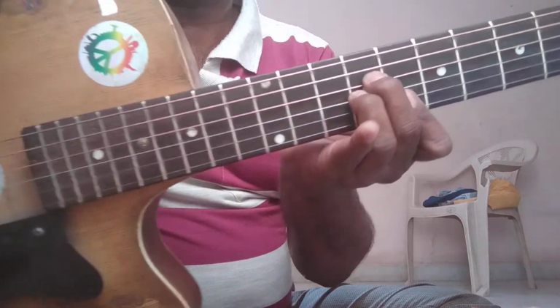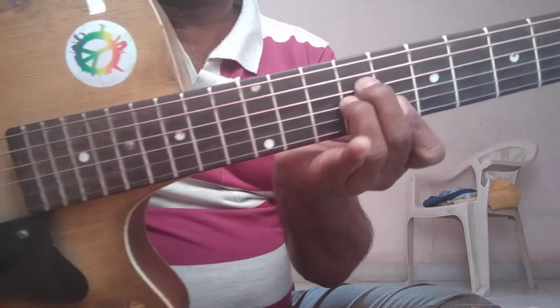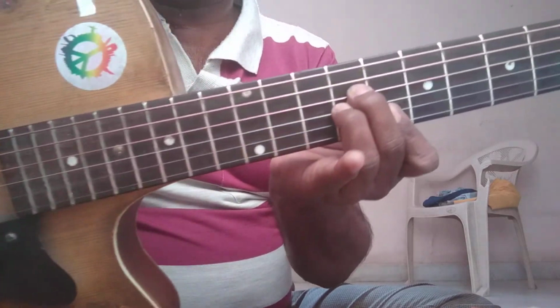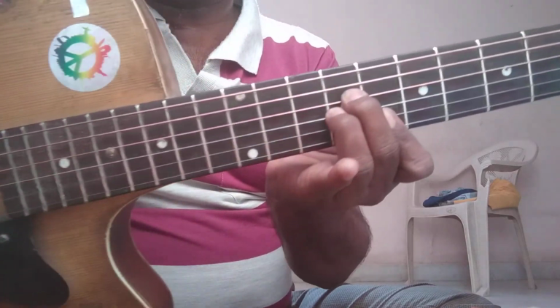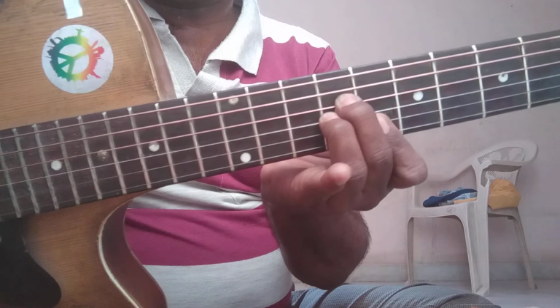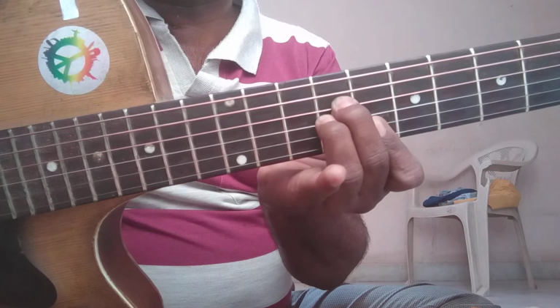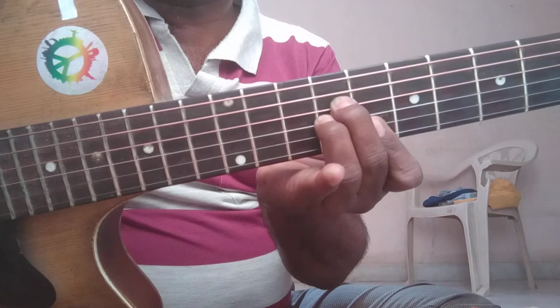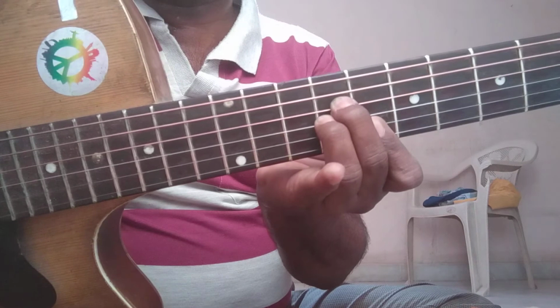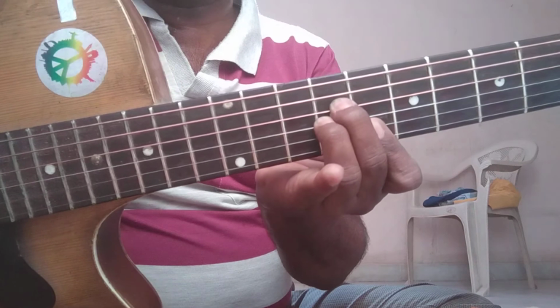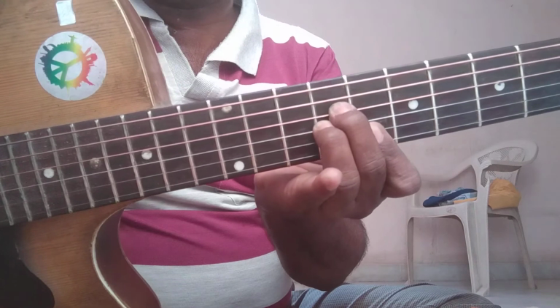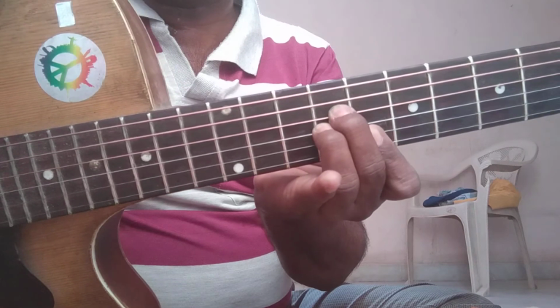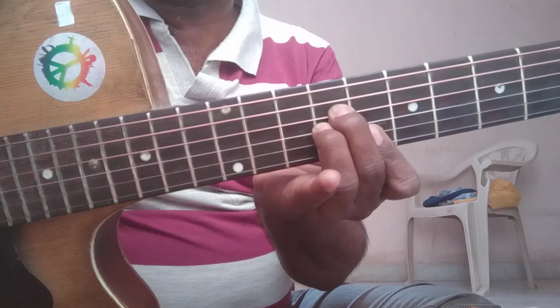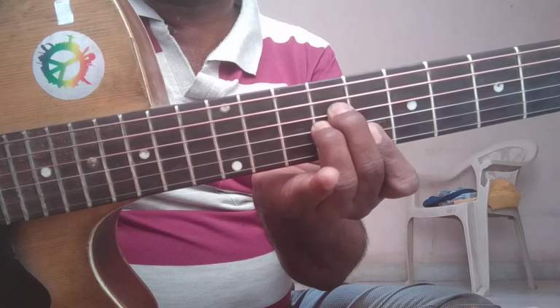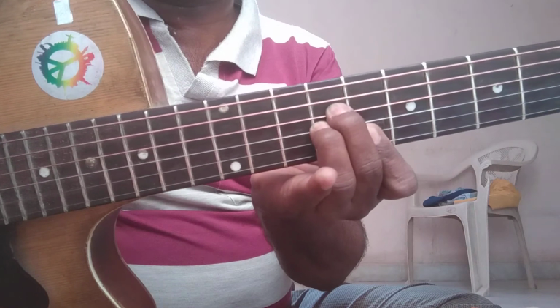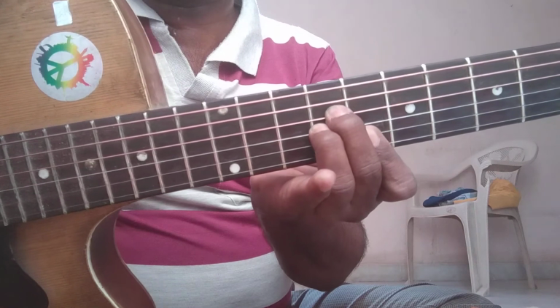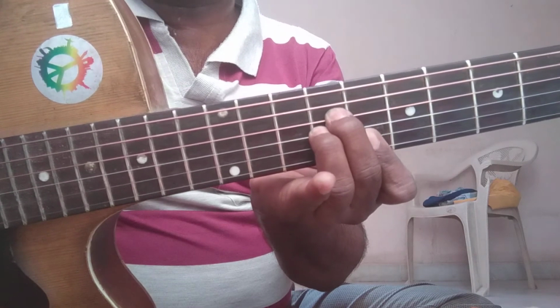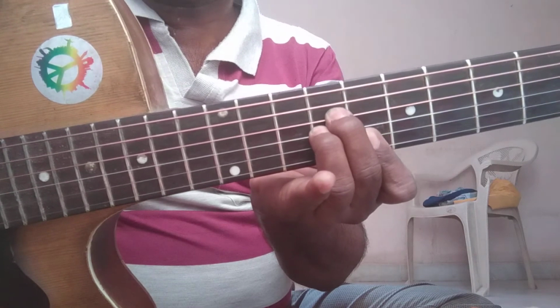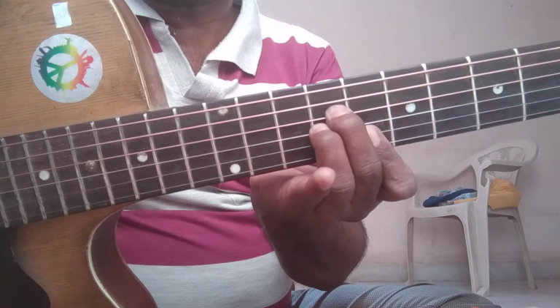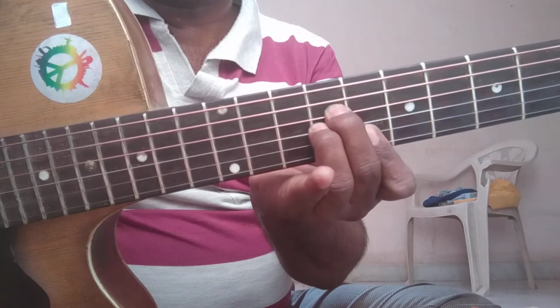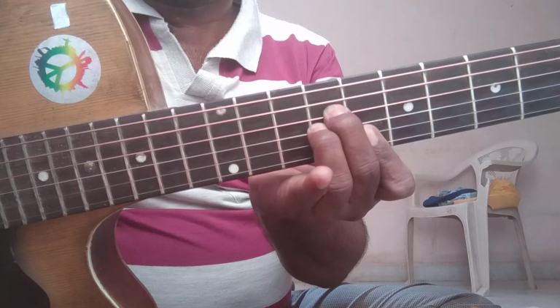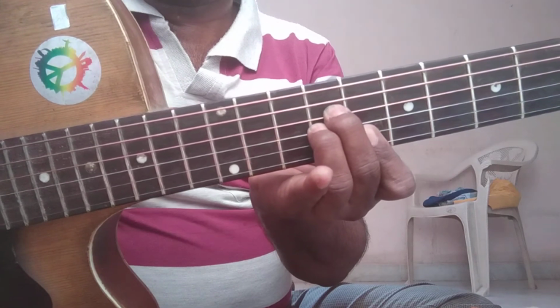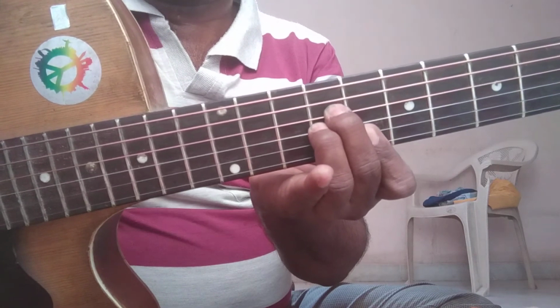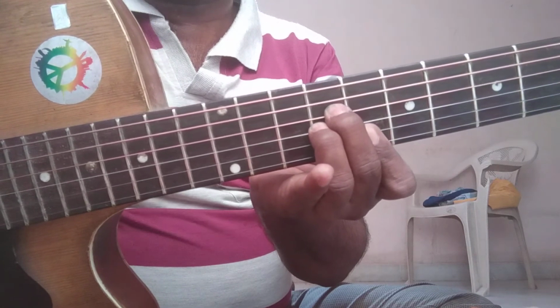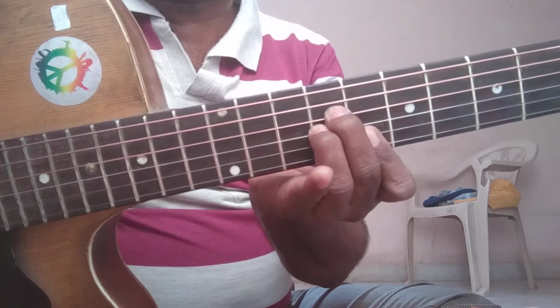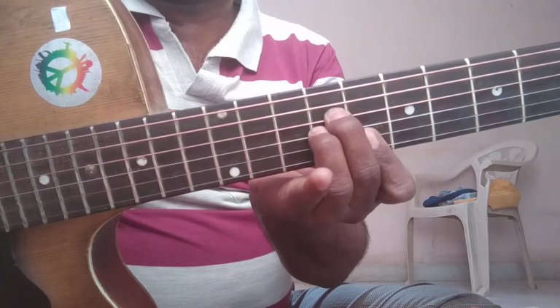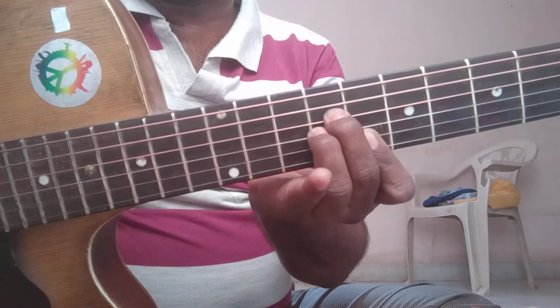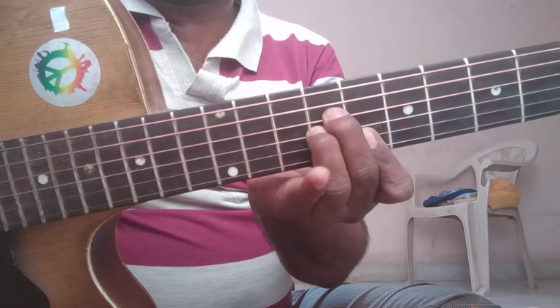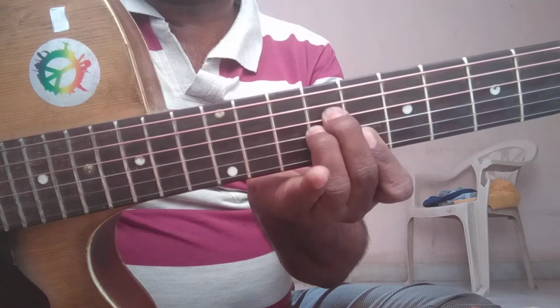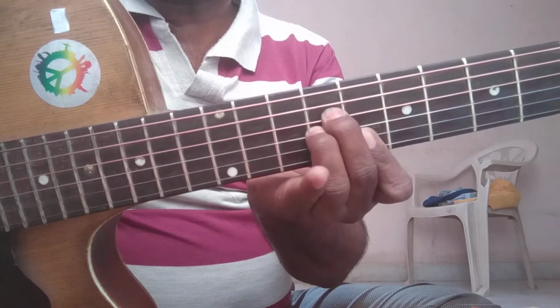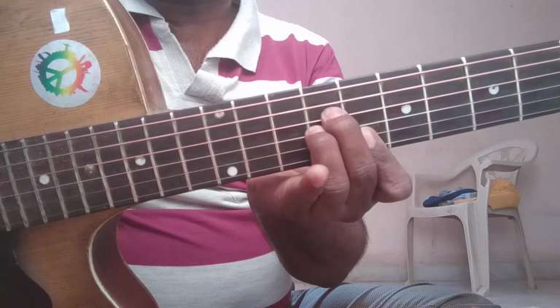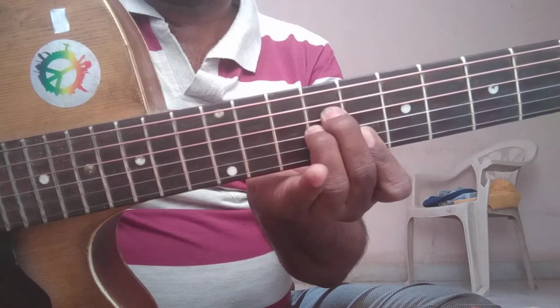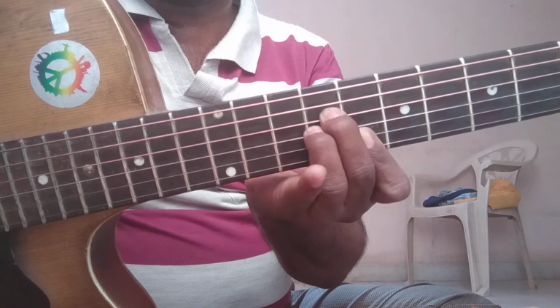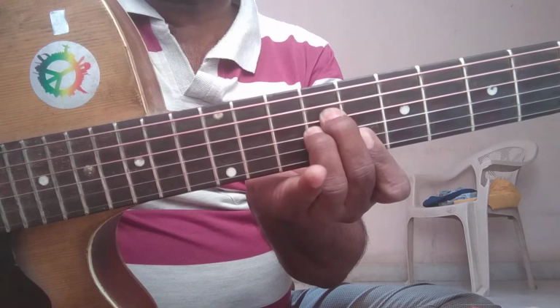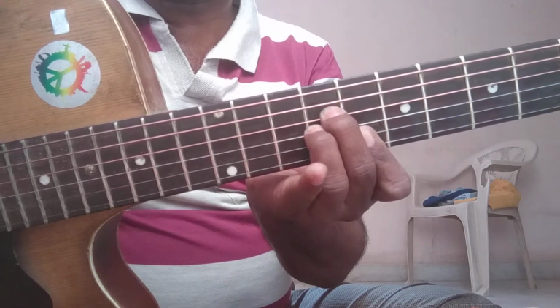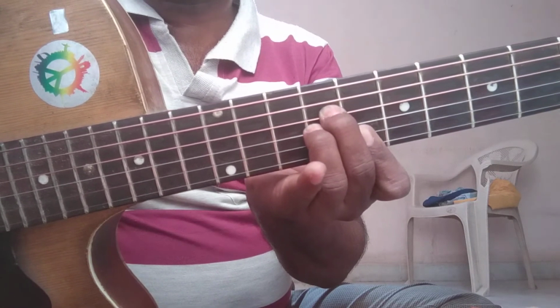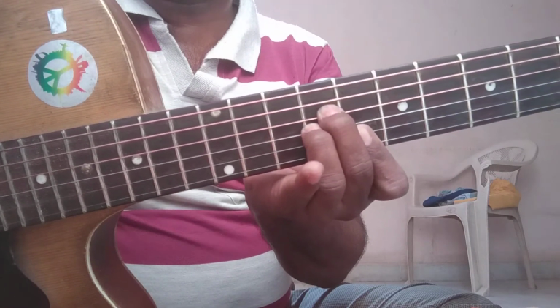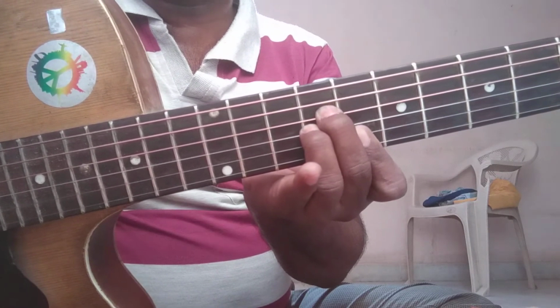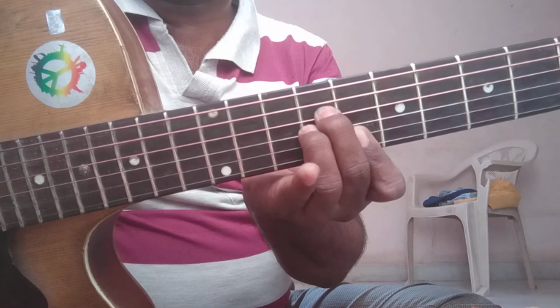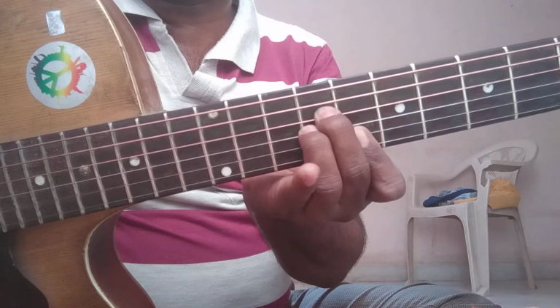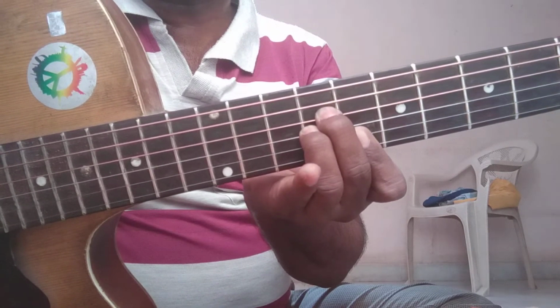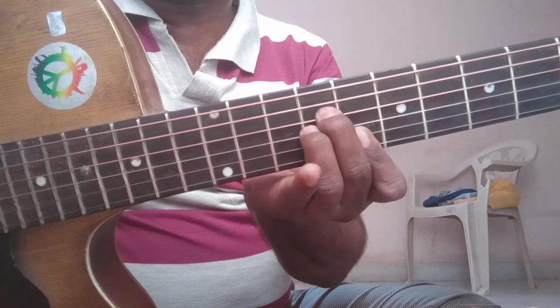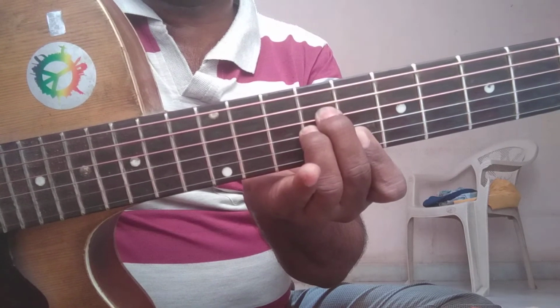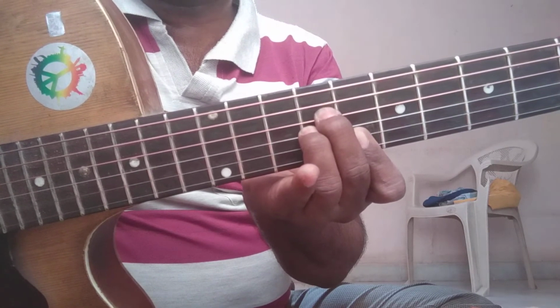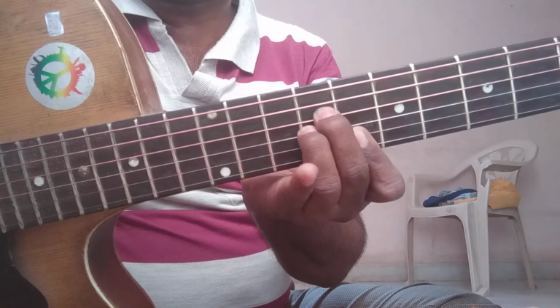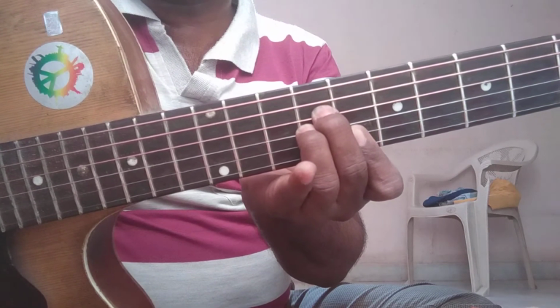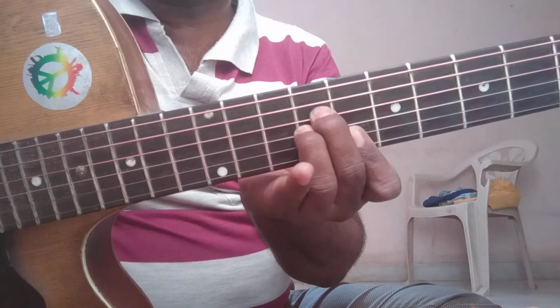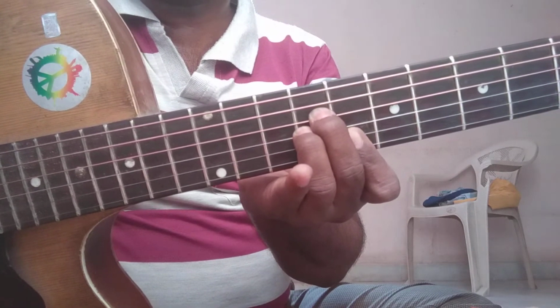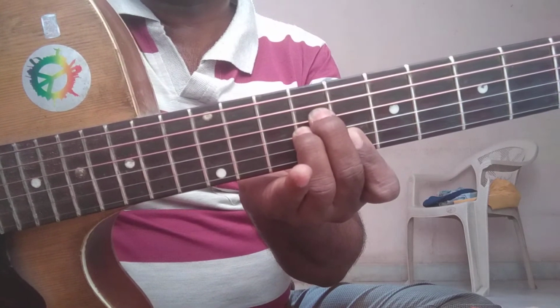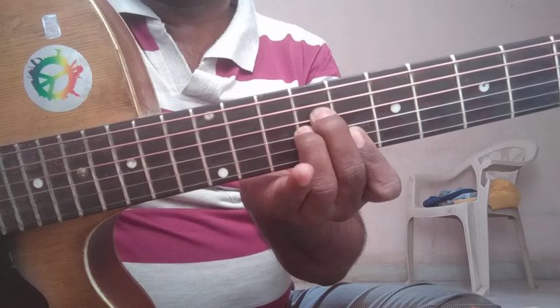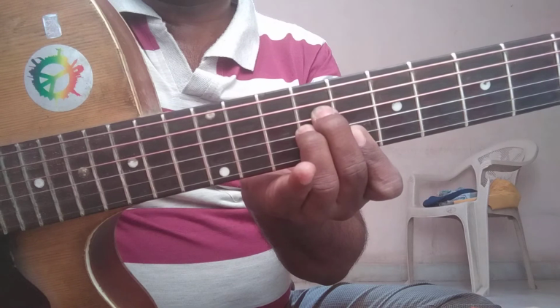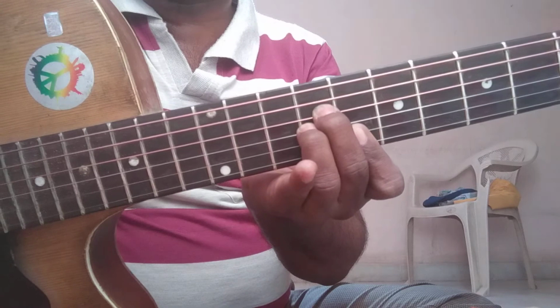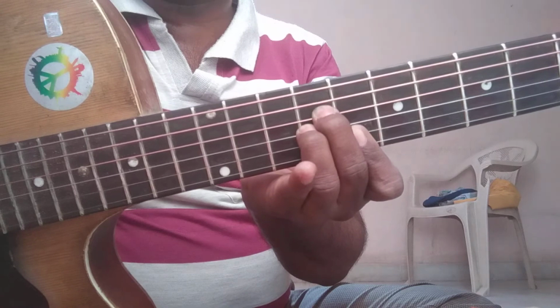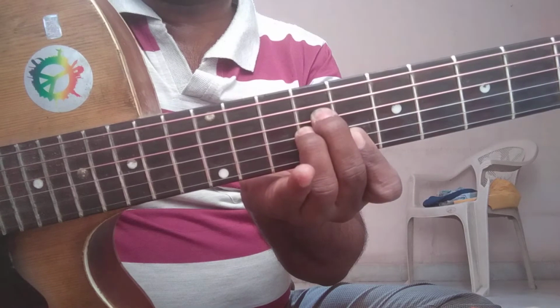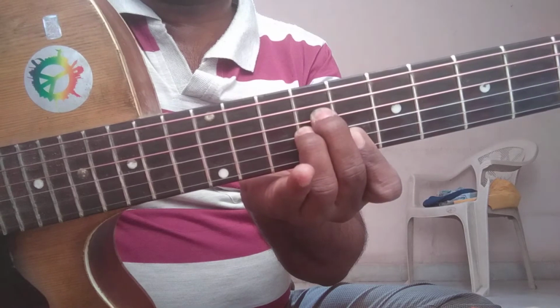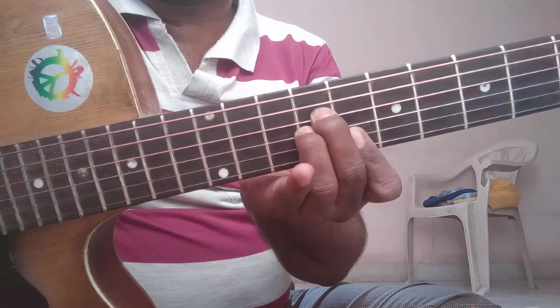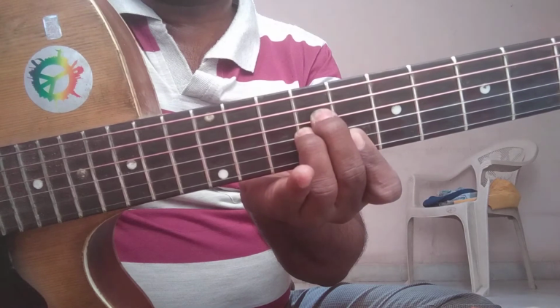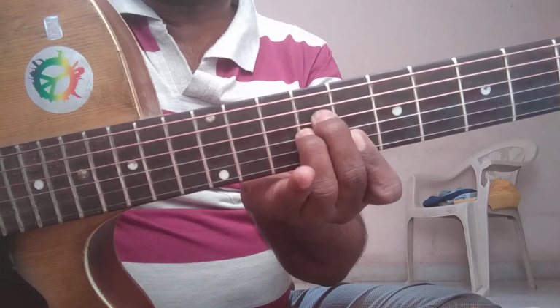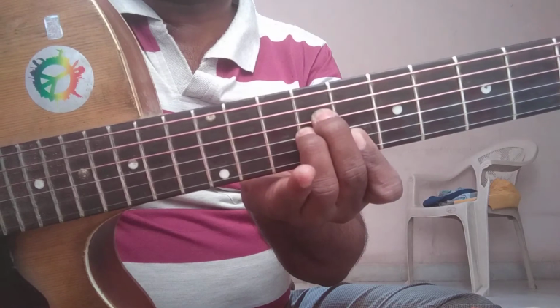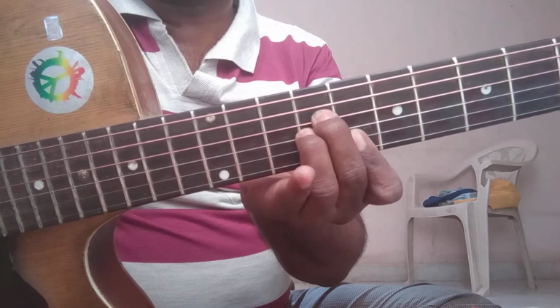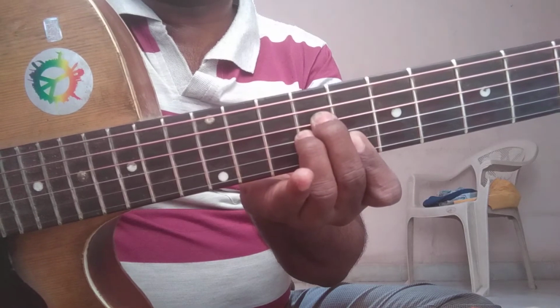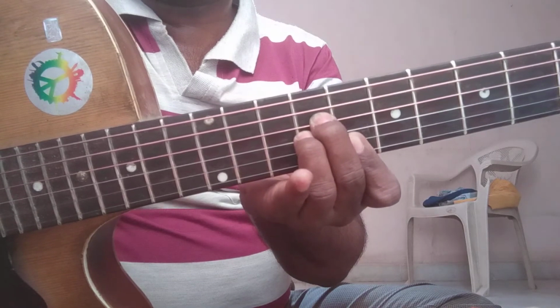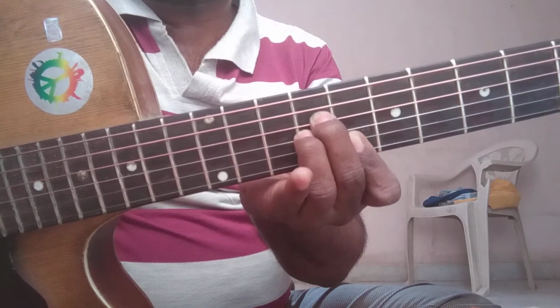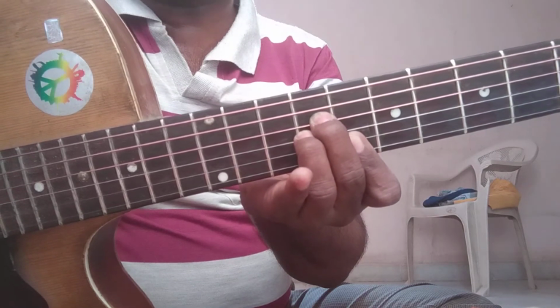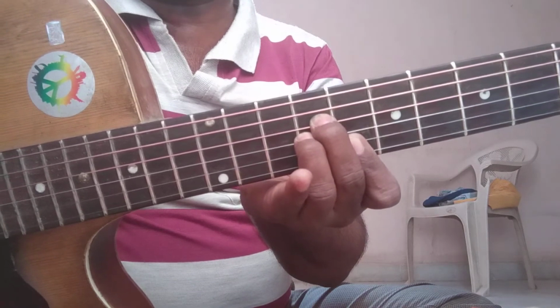This is C major 7th chord first position. For this position, the root string is string number 1 and string number 6.